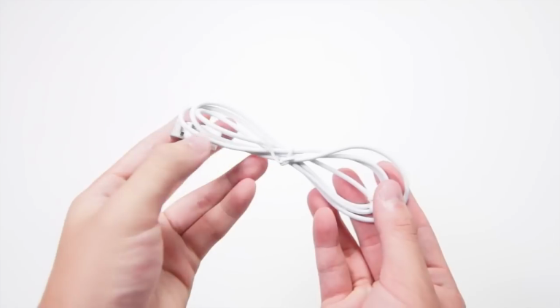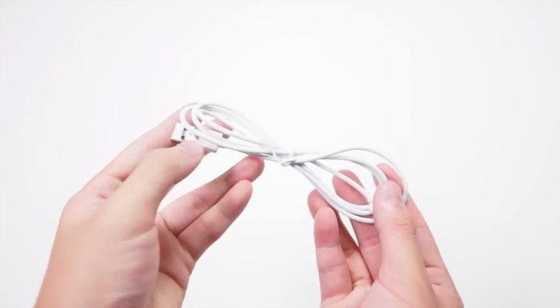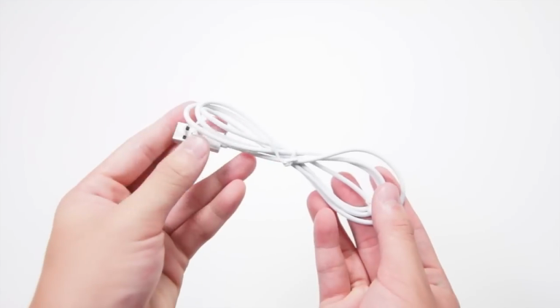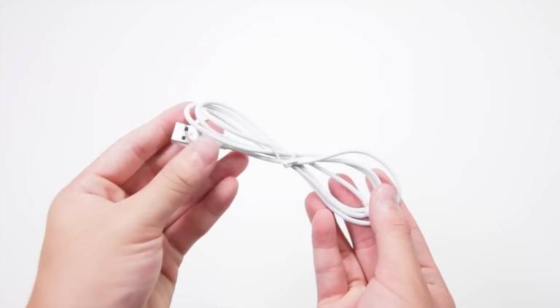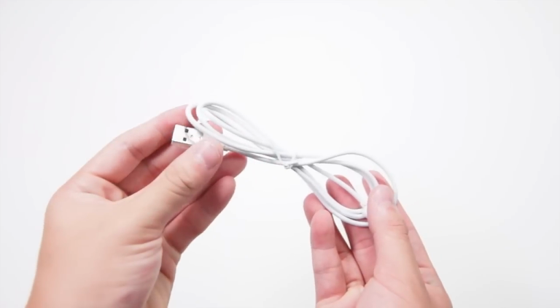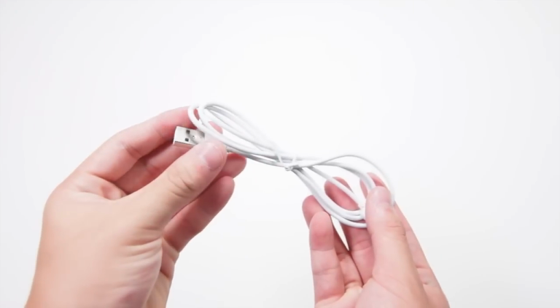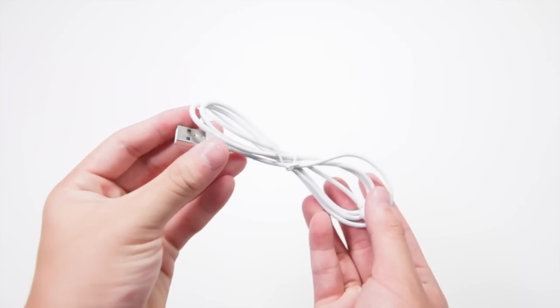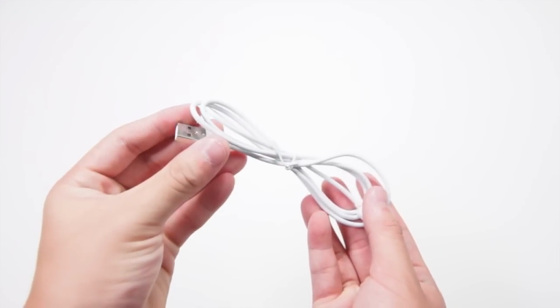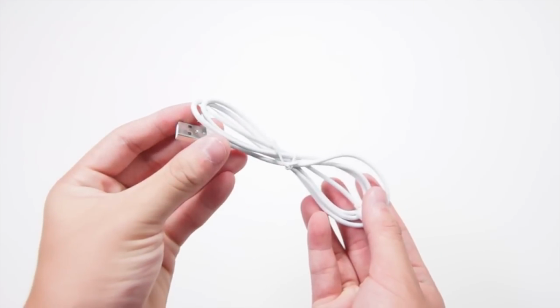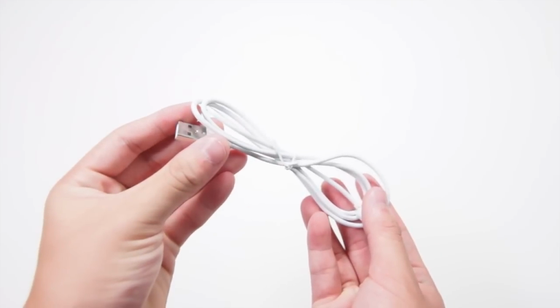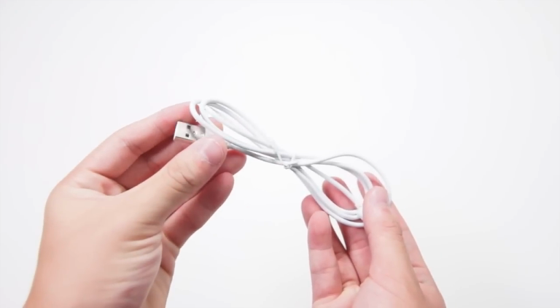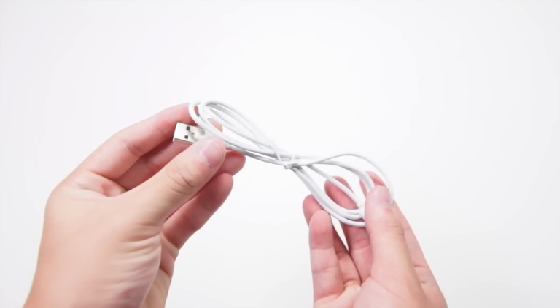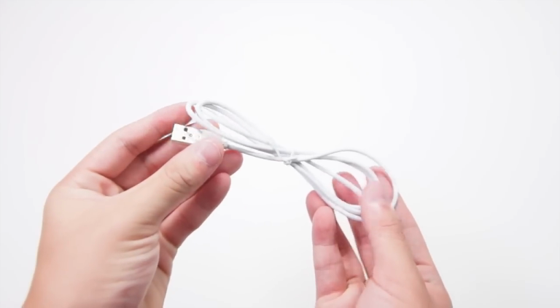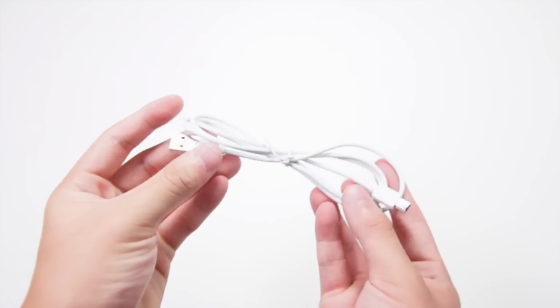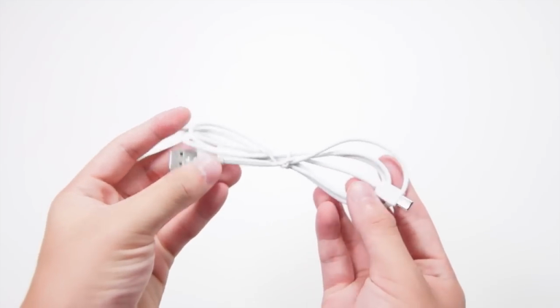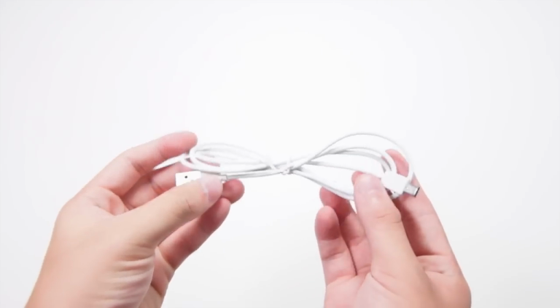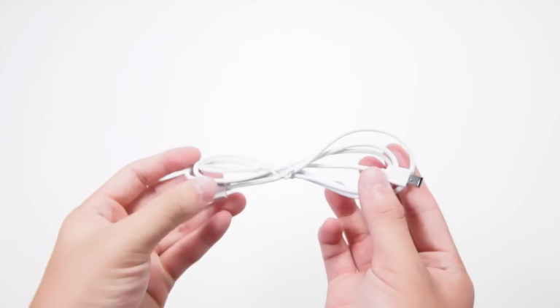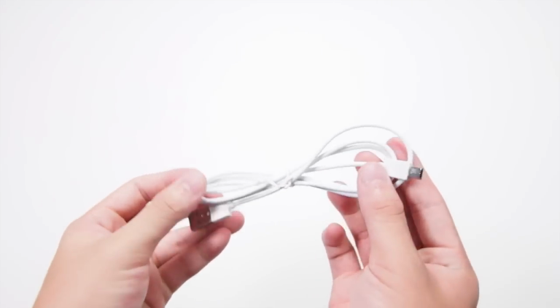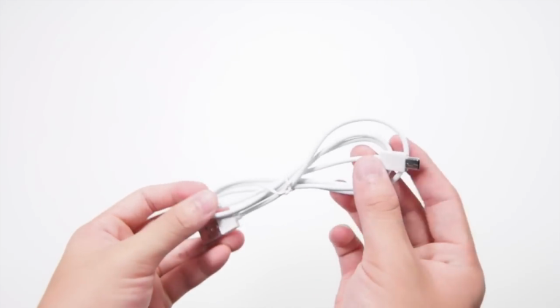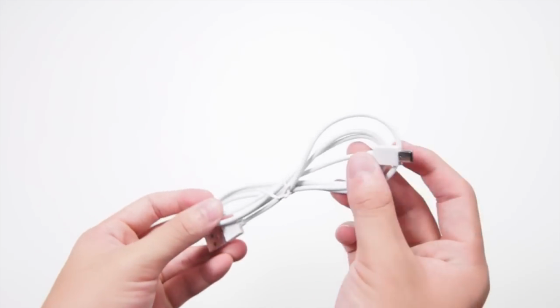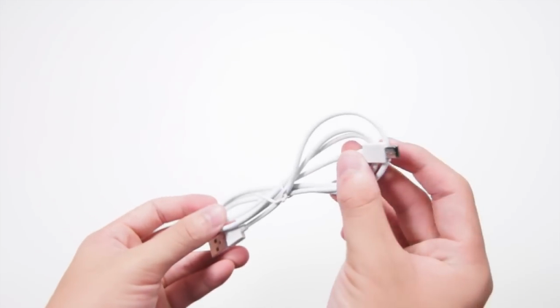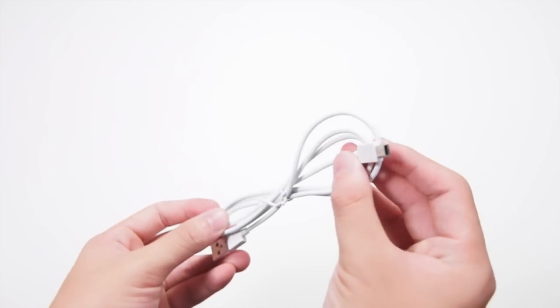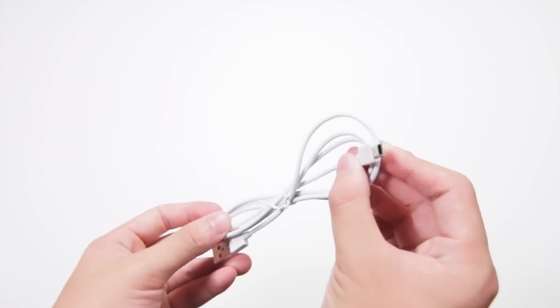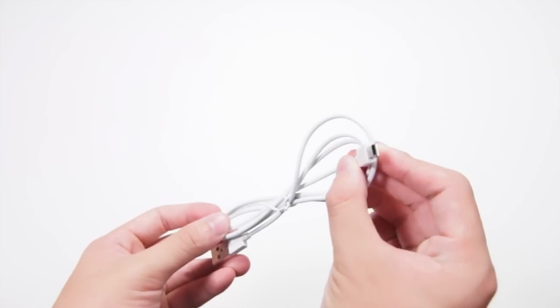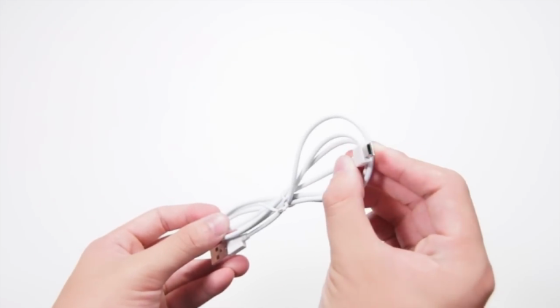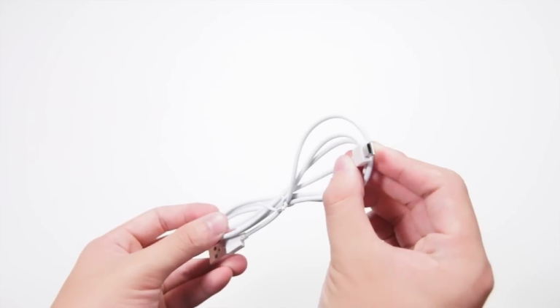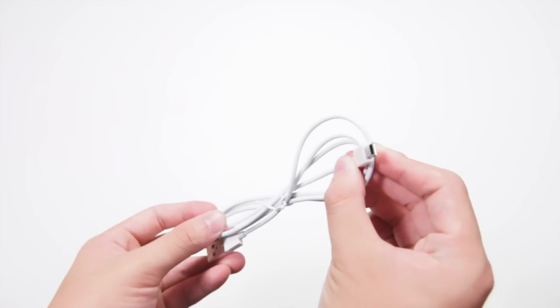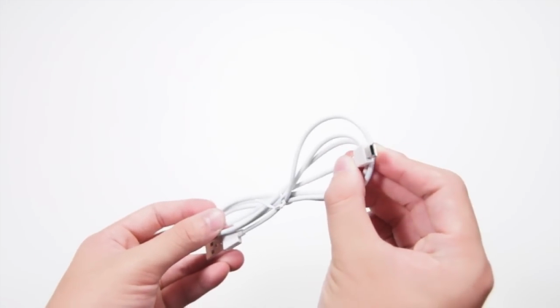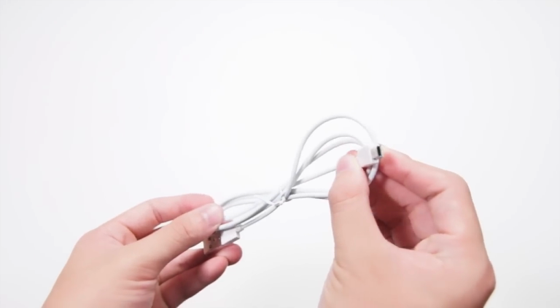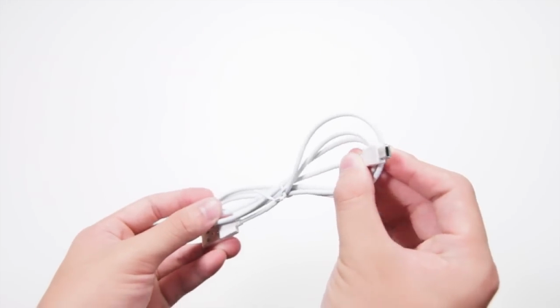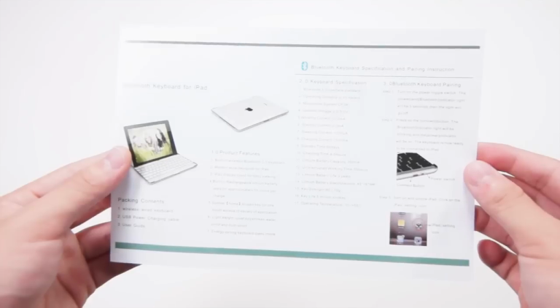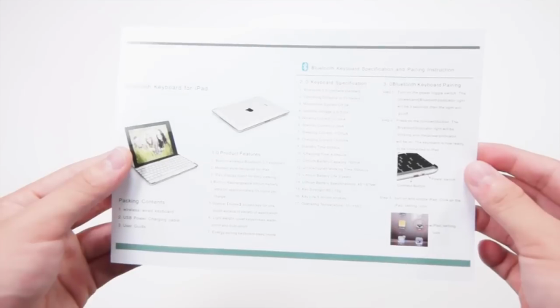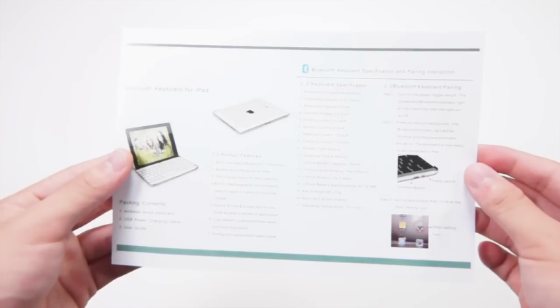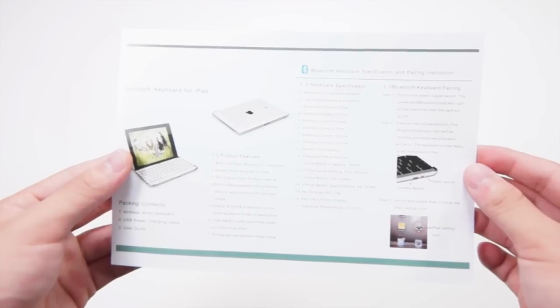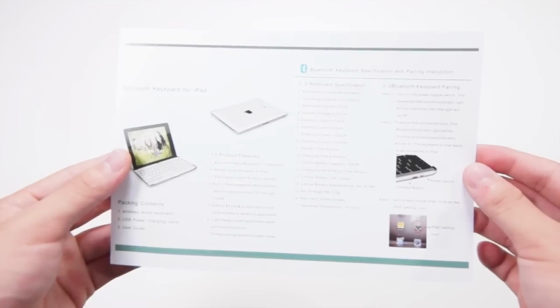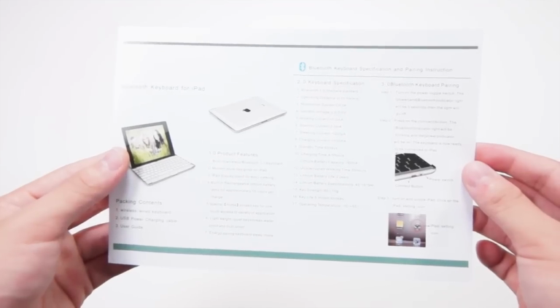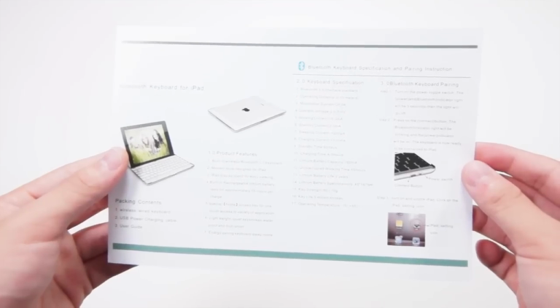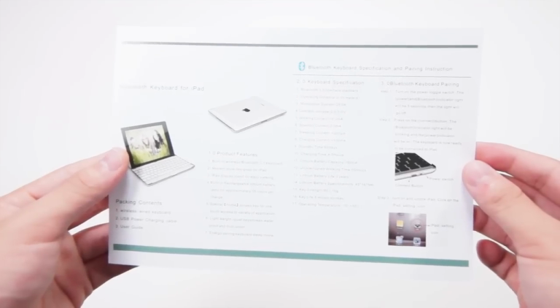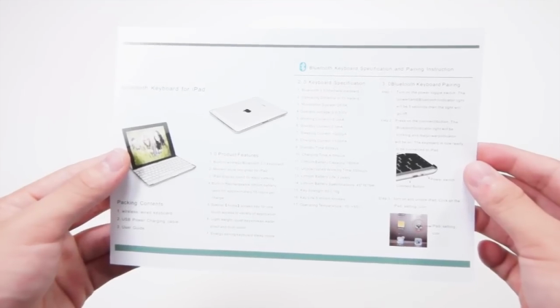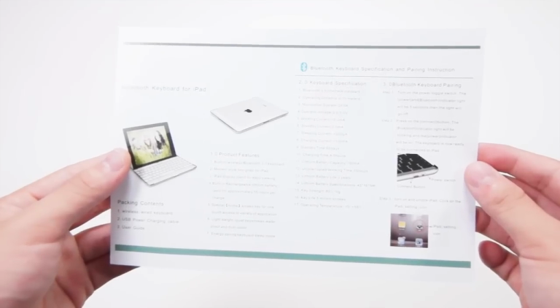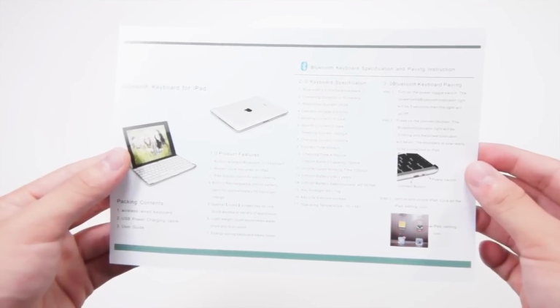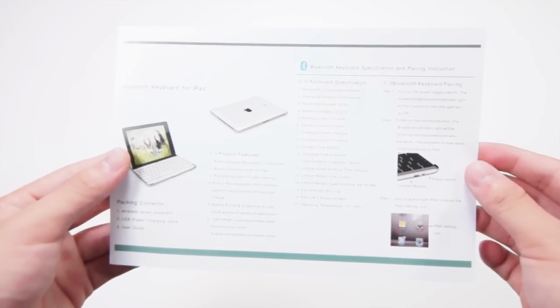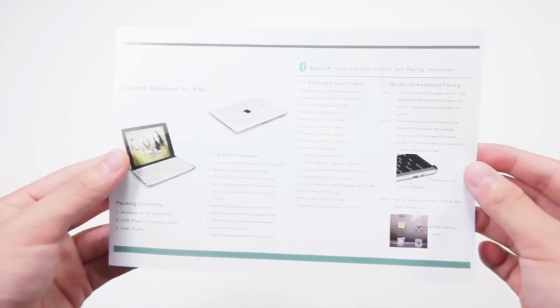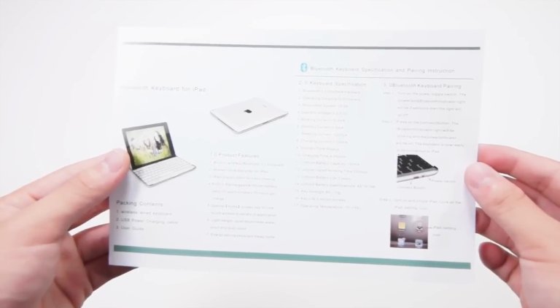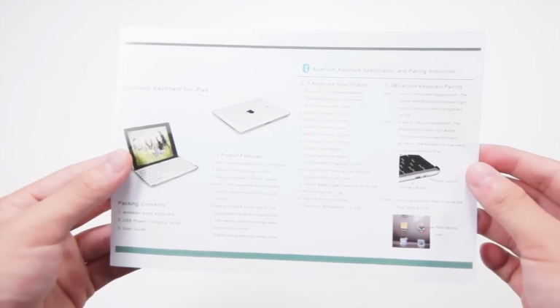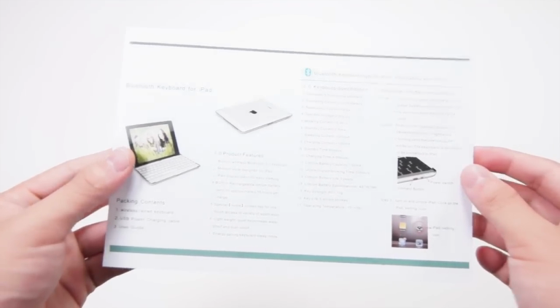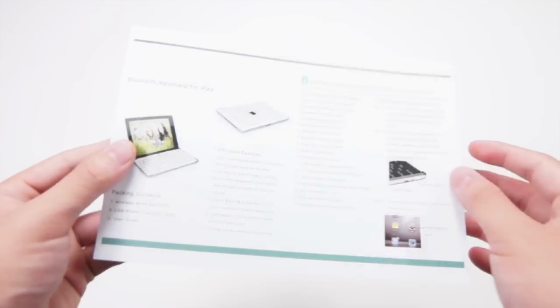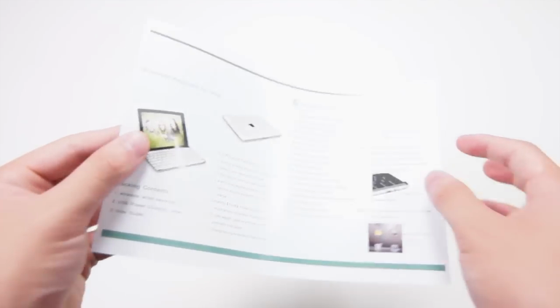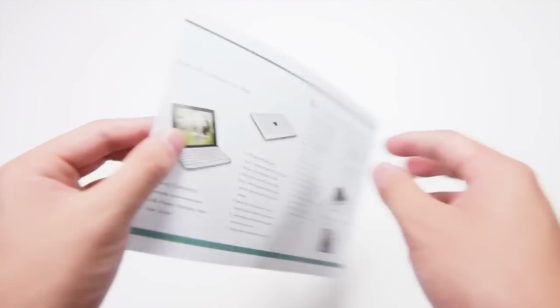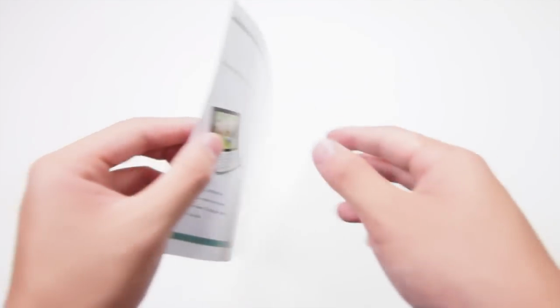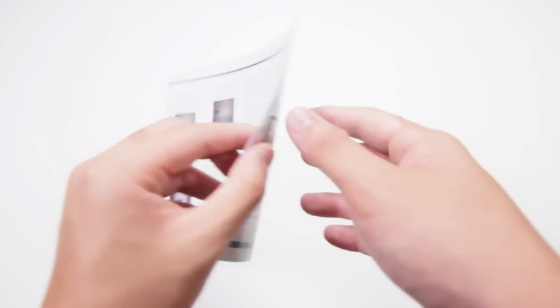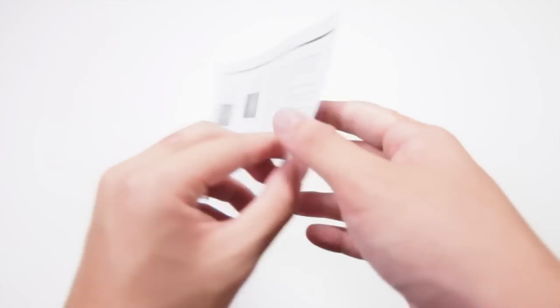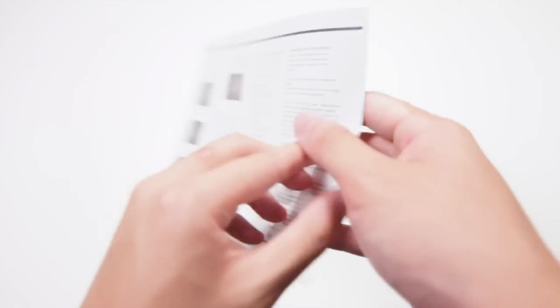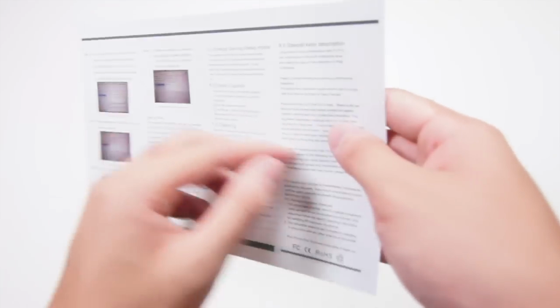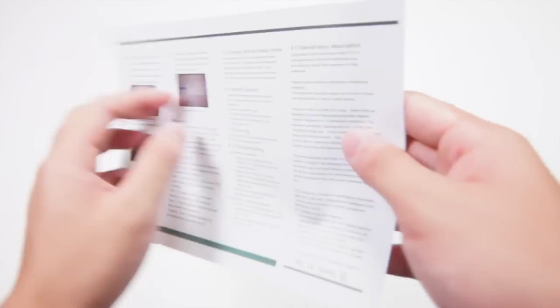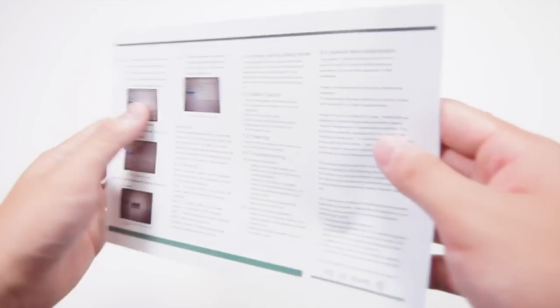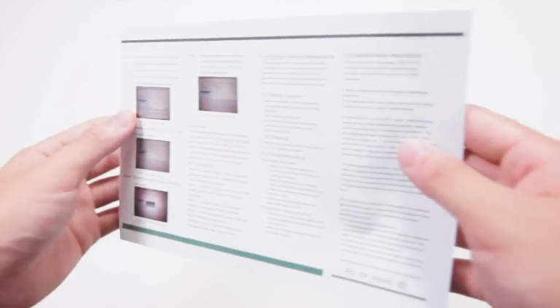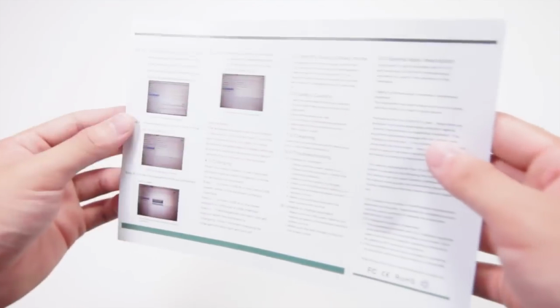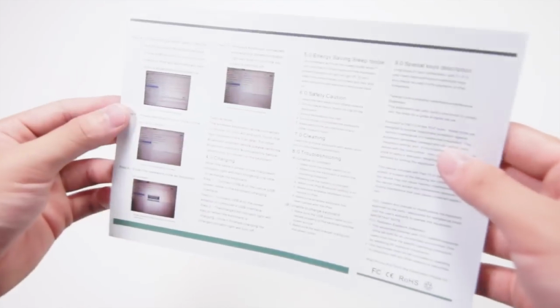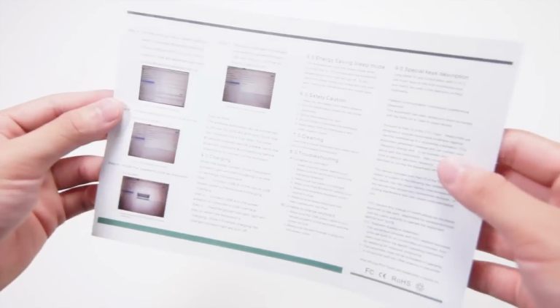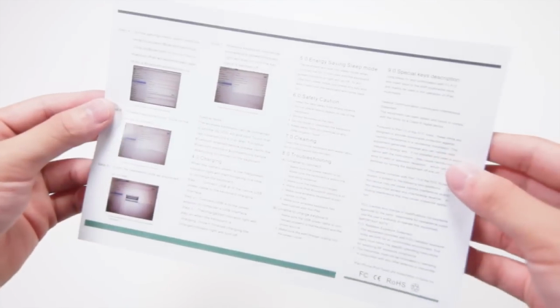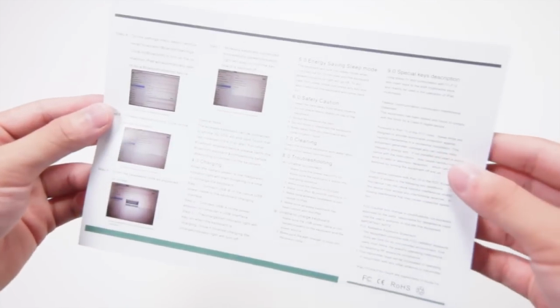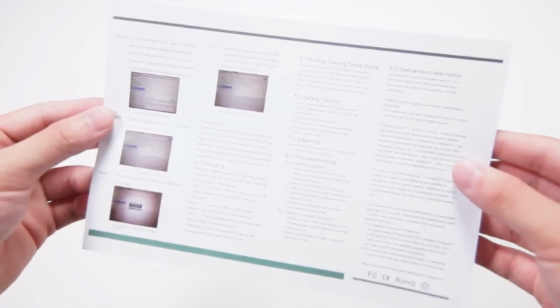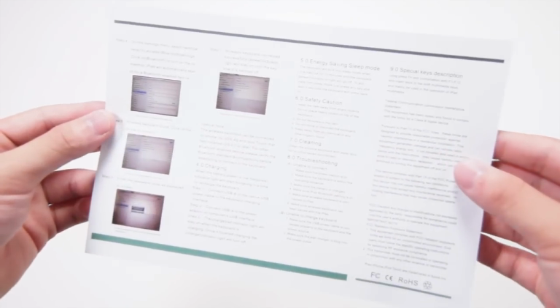Inside the package you get the keyboard itself and the charging cable, and you will also get the user guide which will show you all the ports and how you can connect the device.